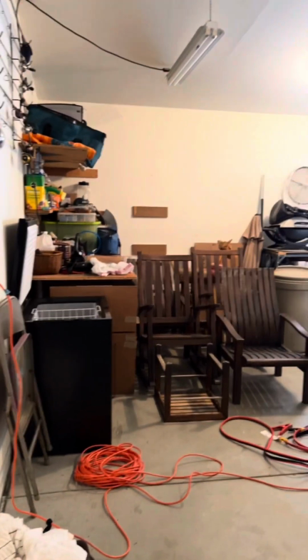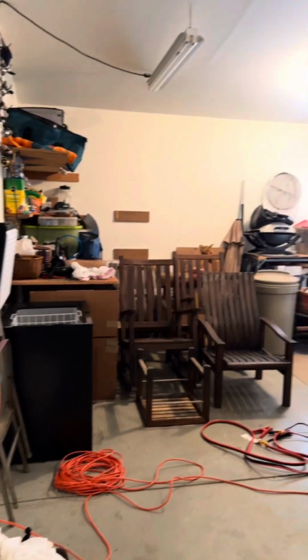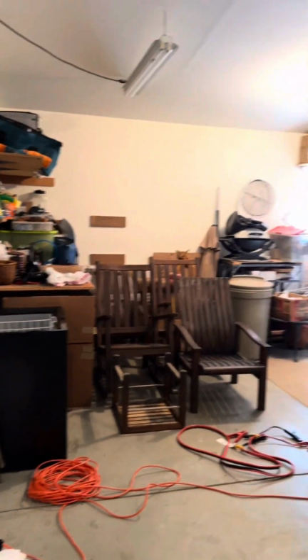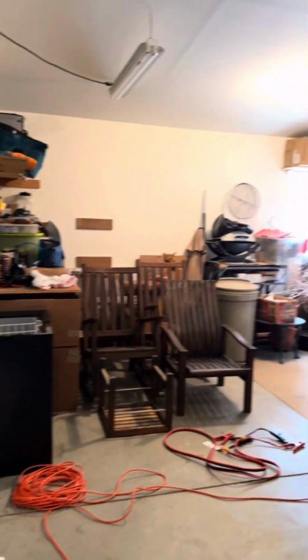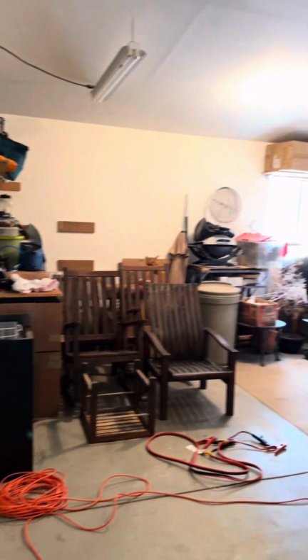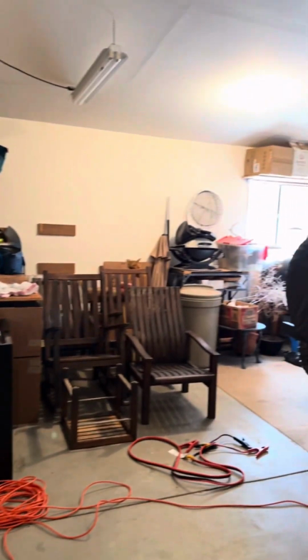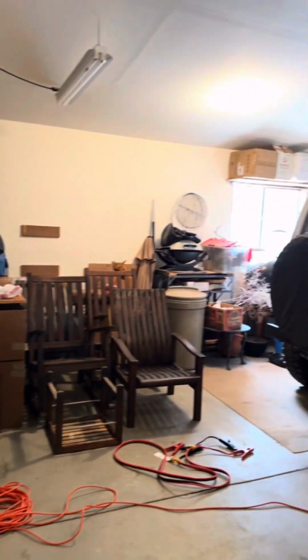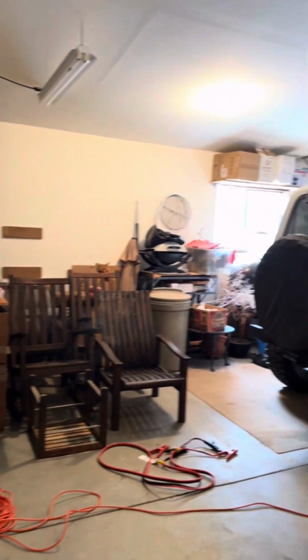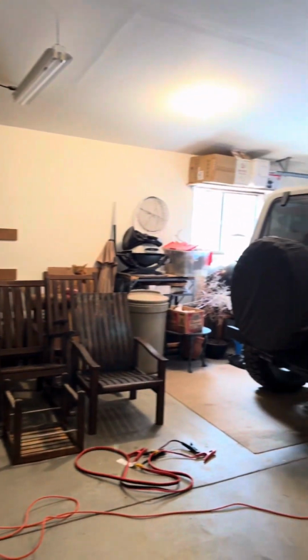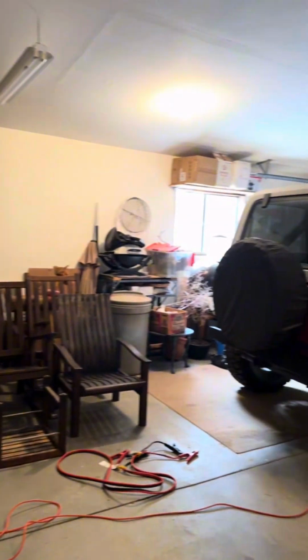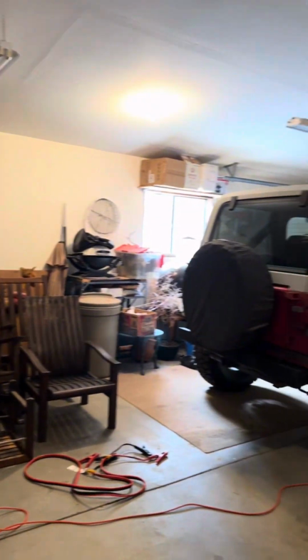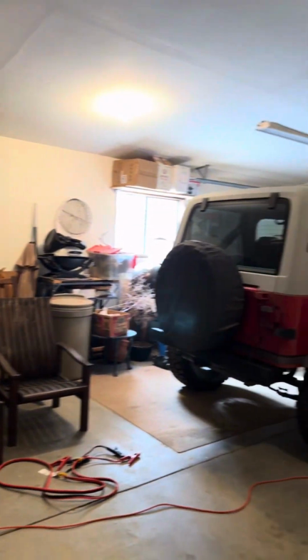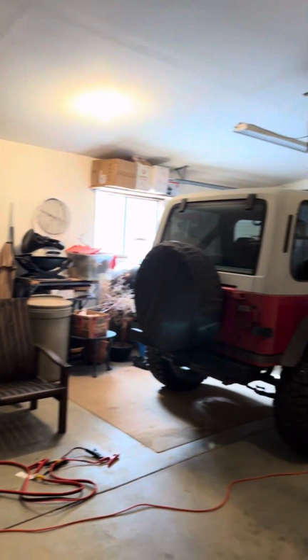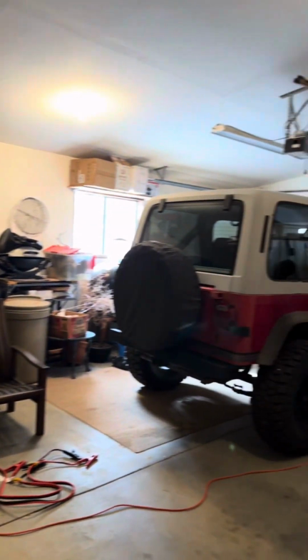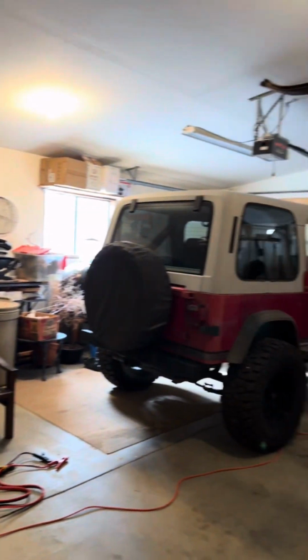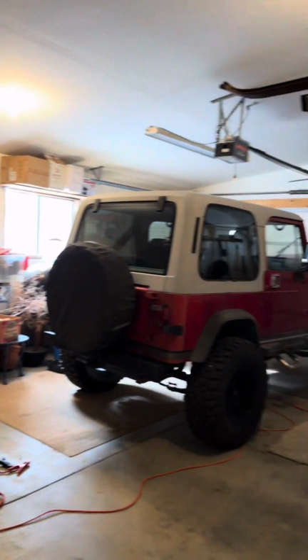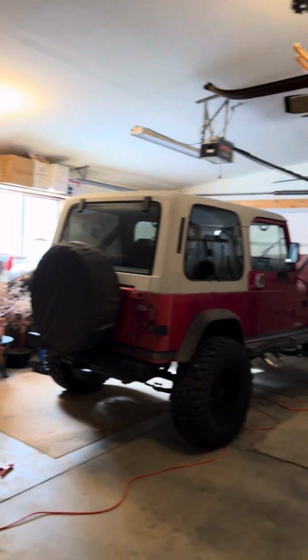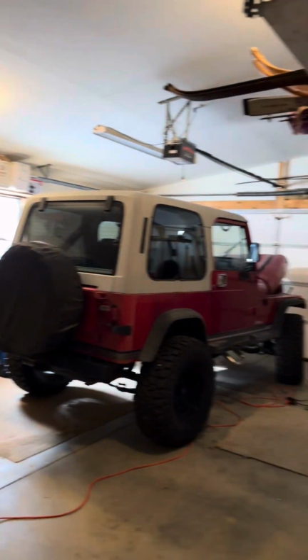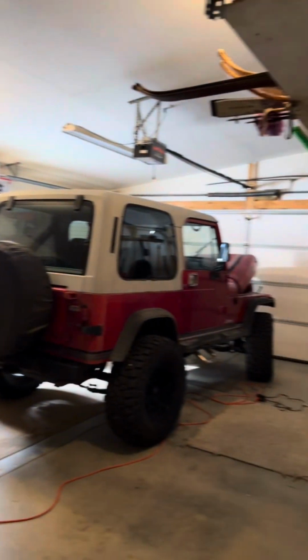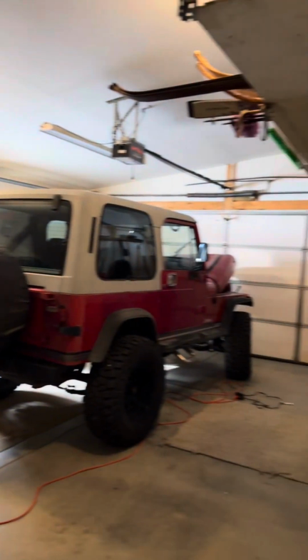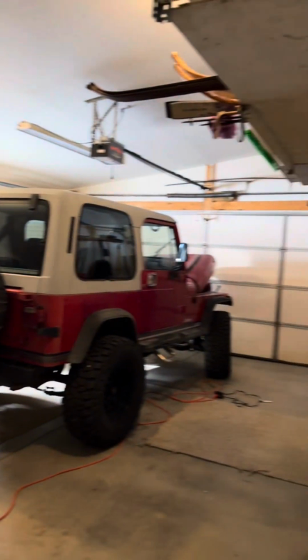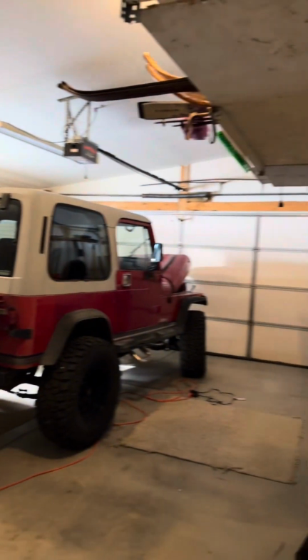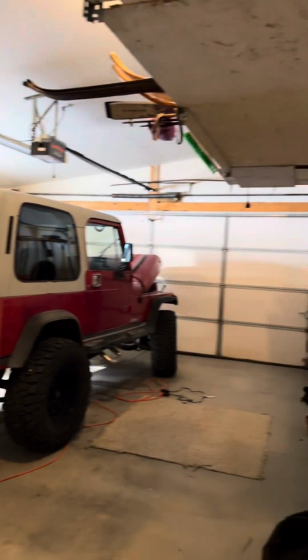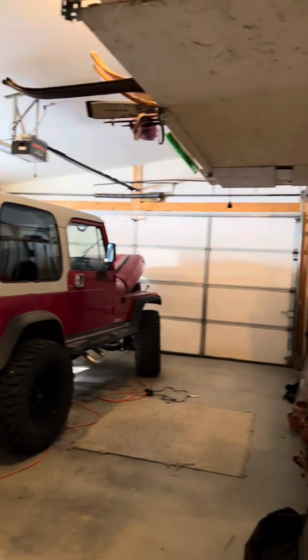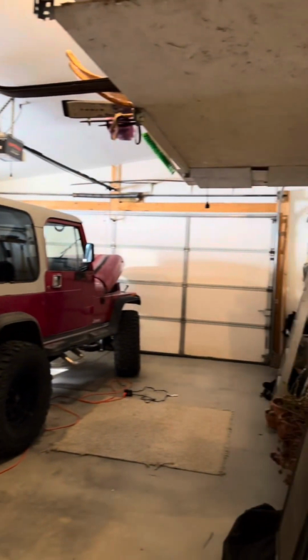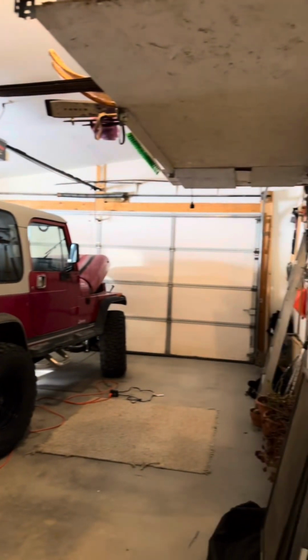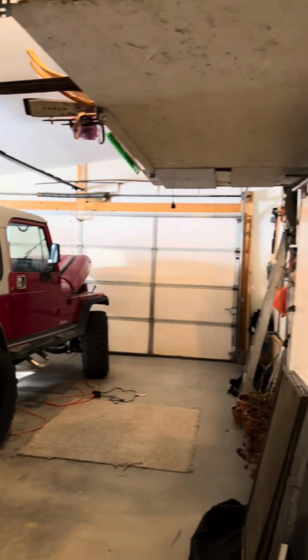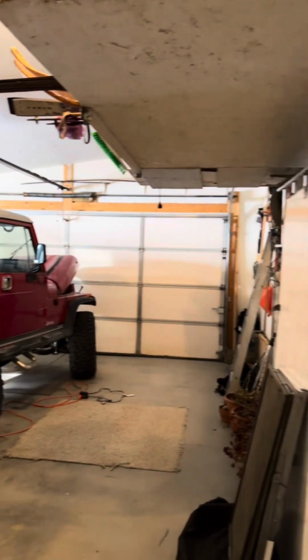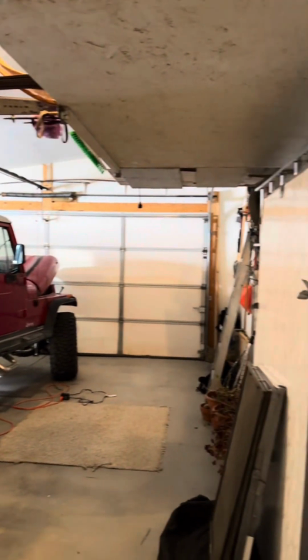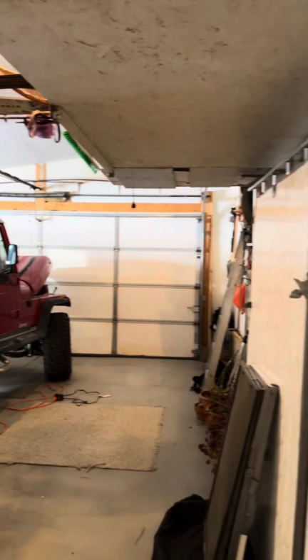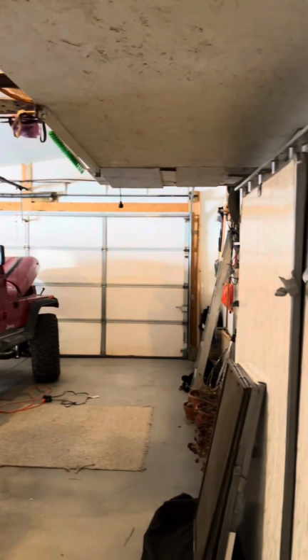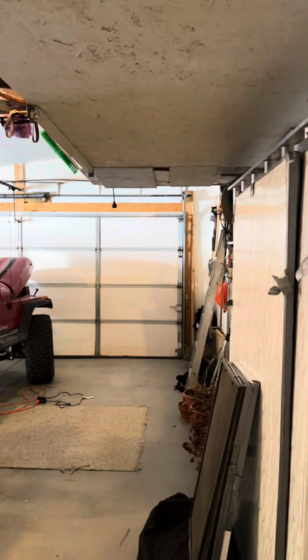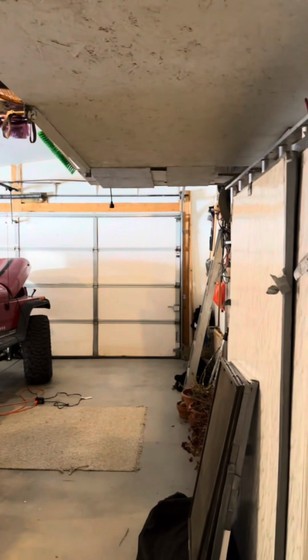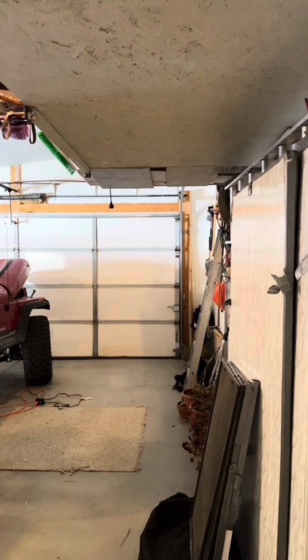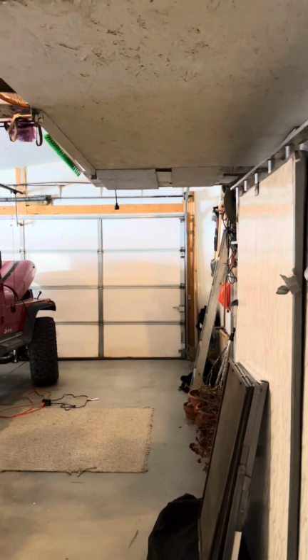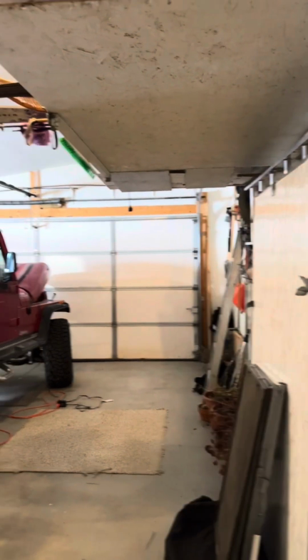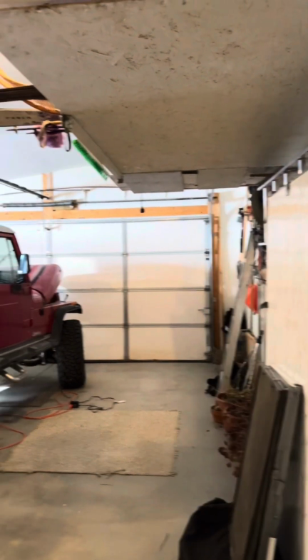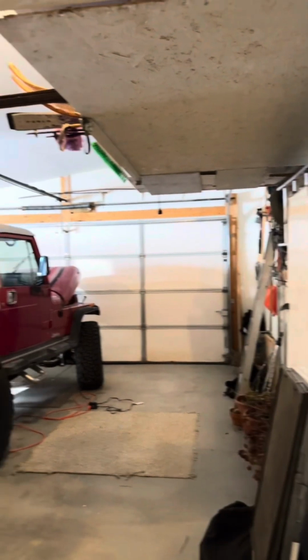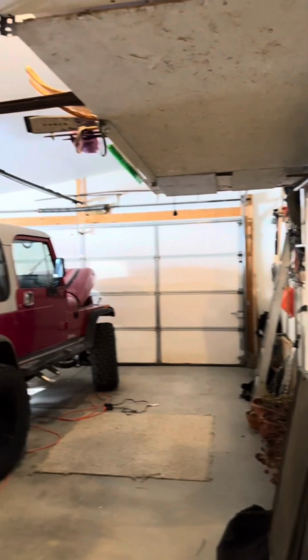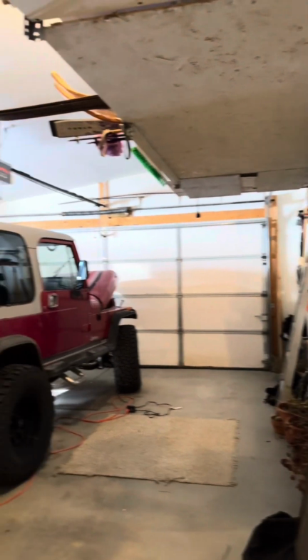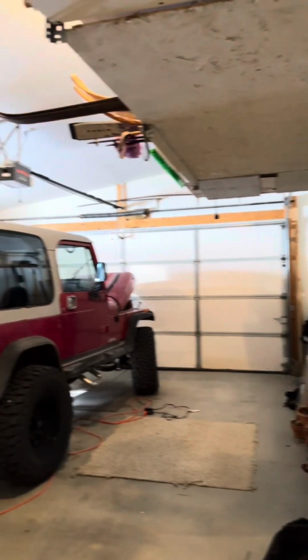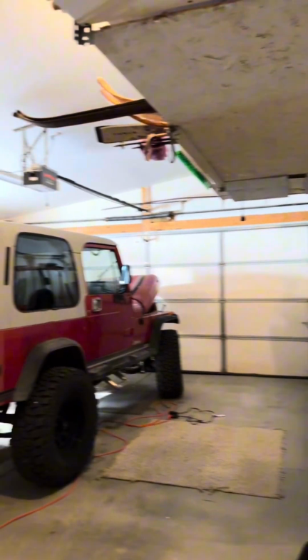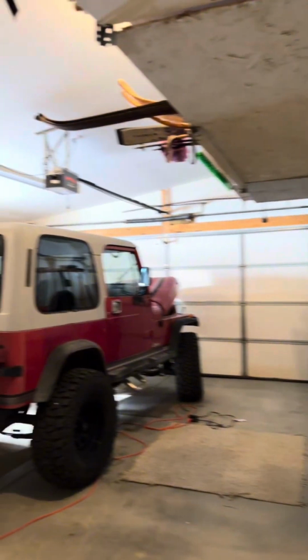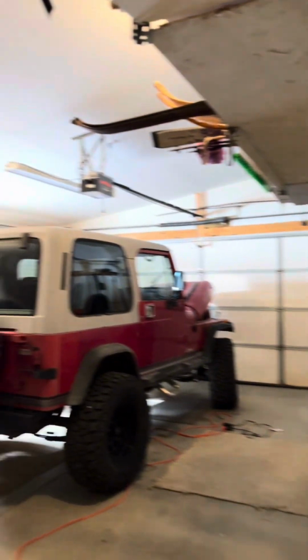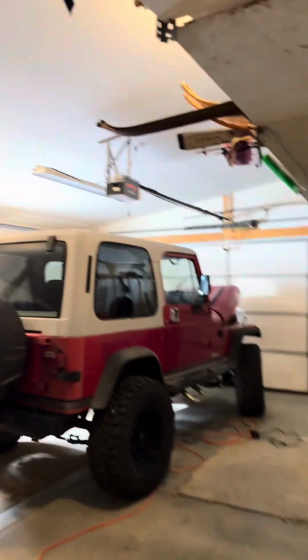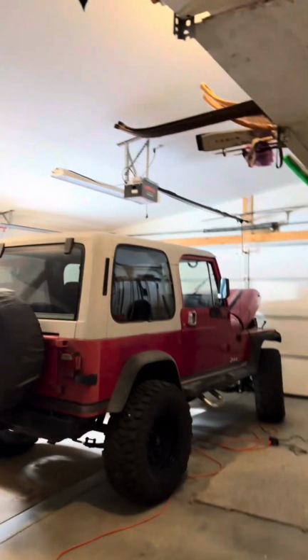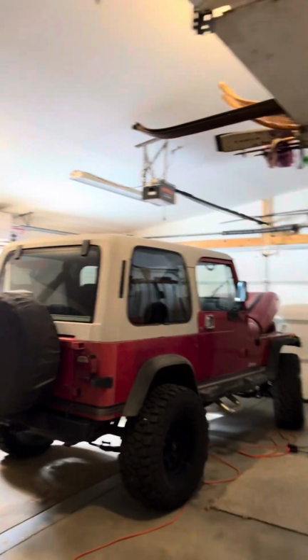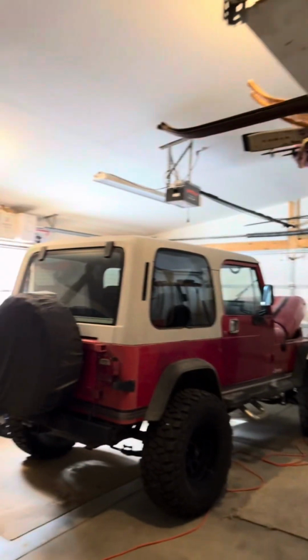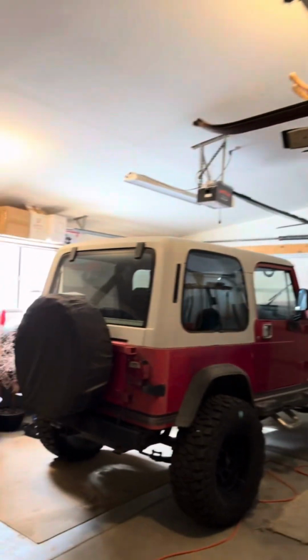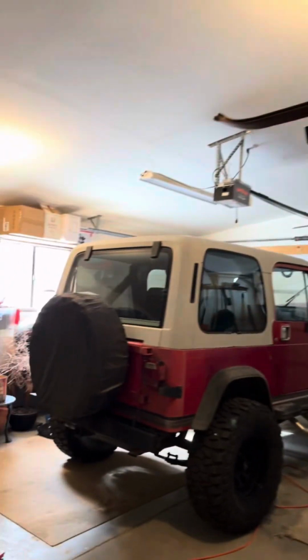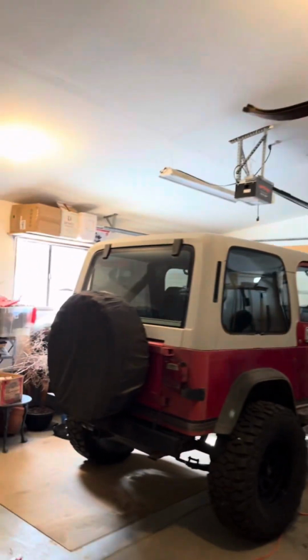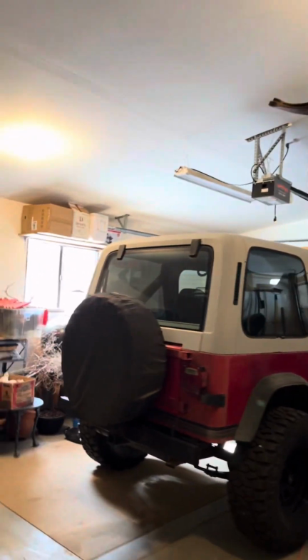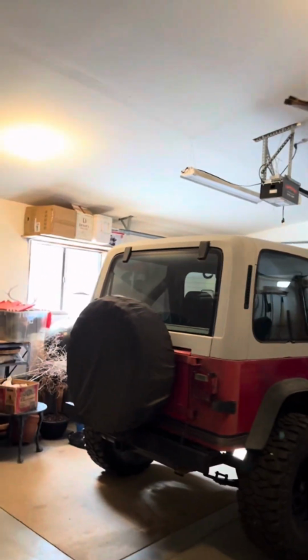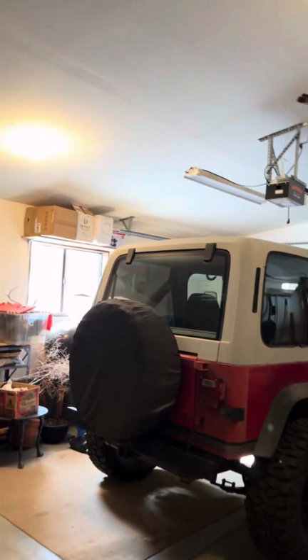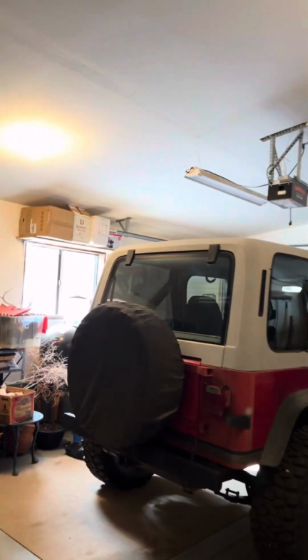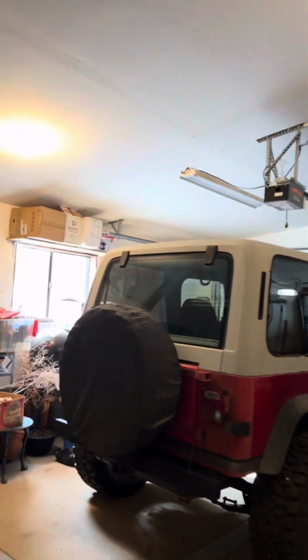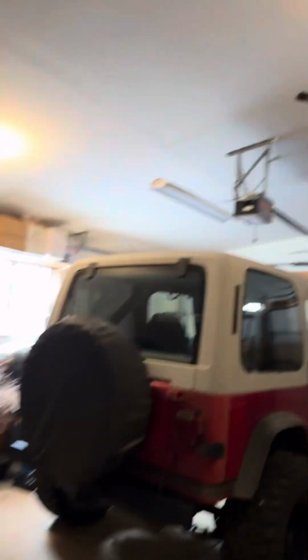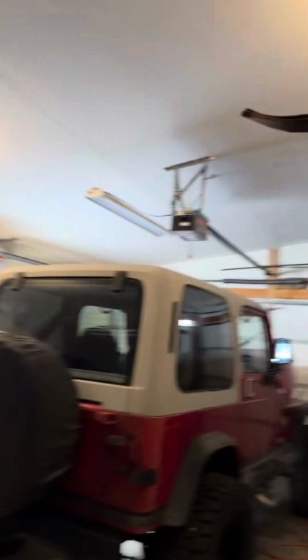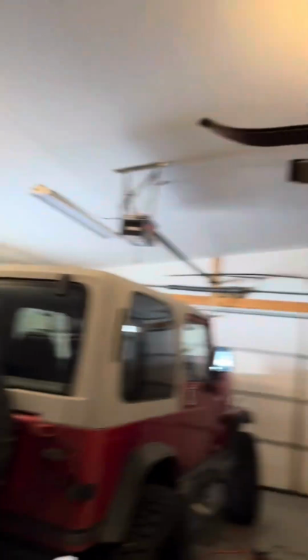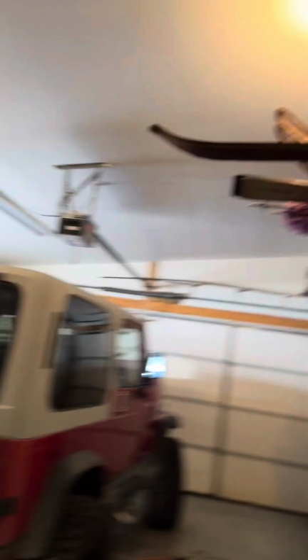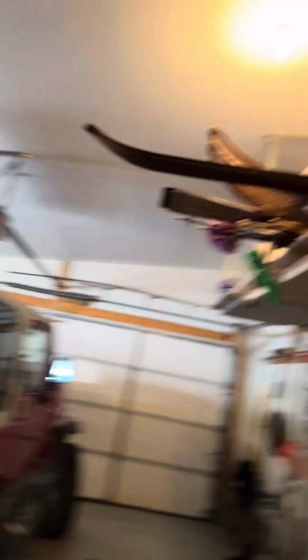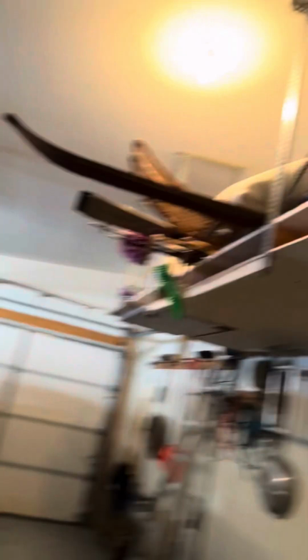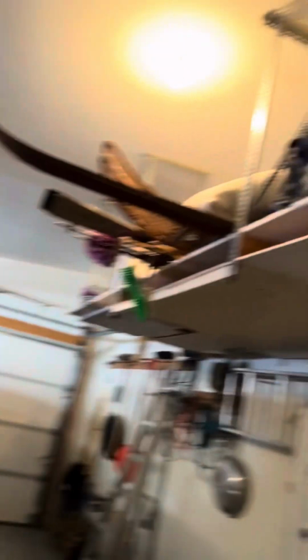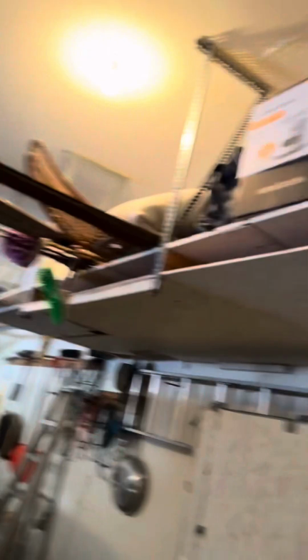We've got a two-car fully finished garage. It does have insulation and drywall, and it's got some storage up above.